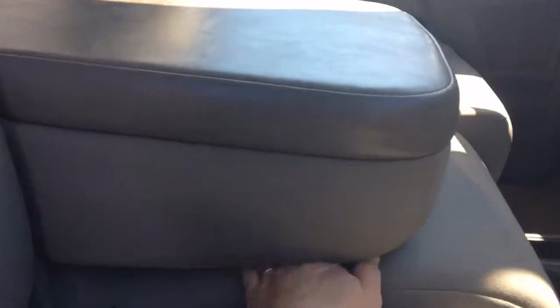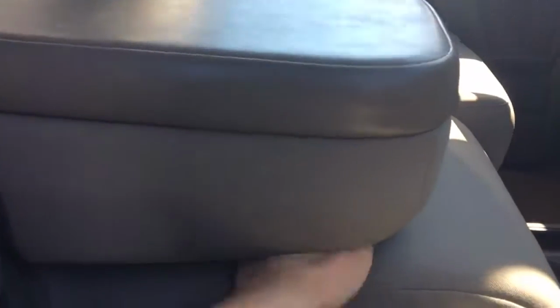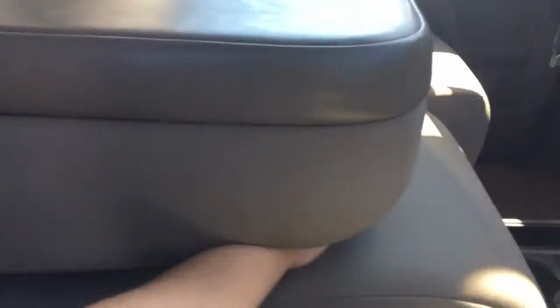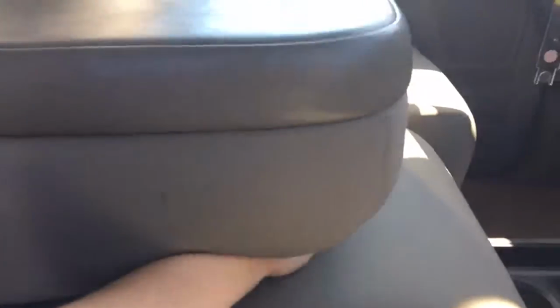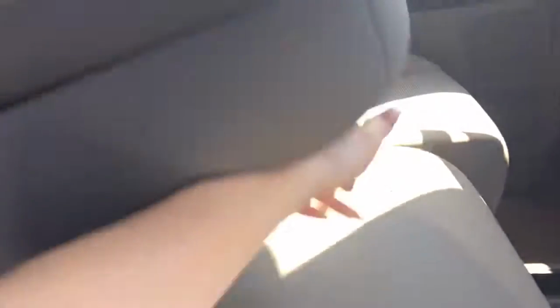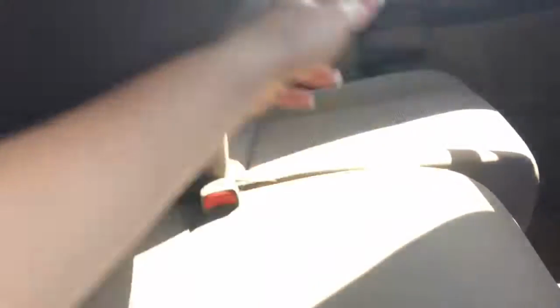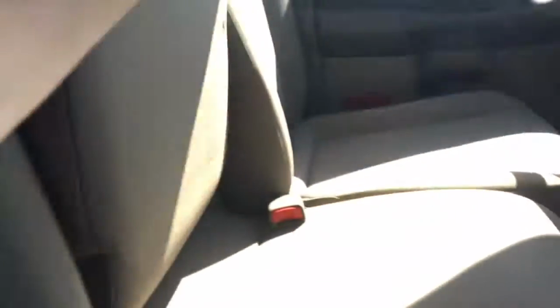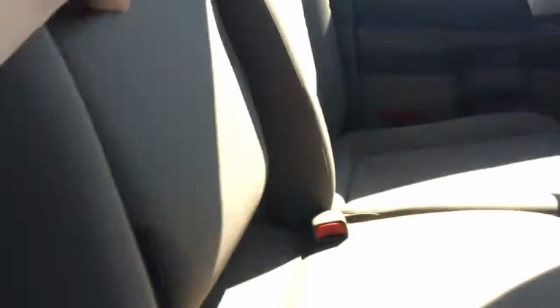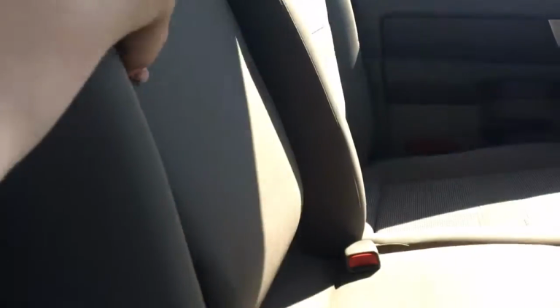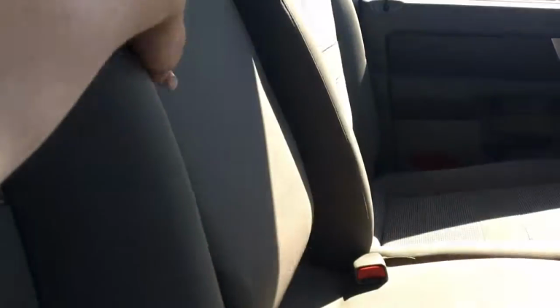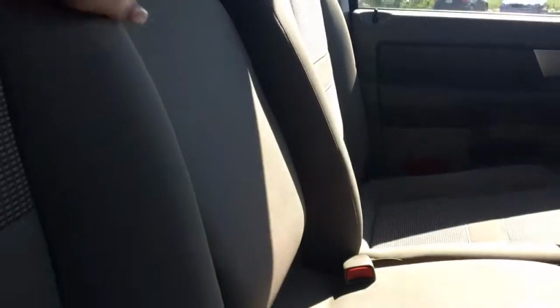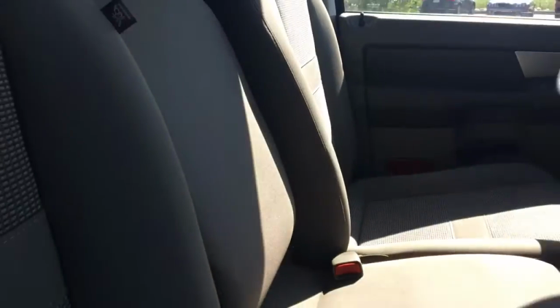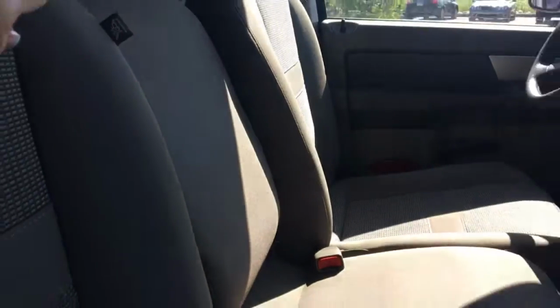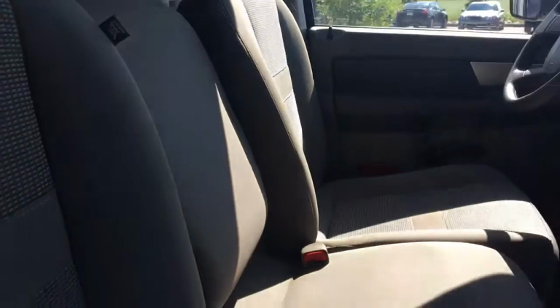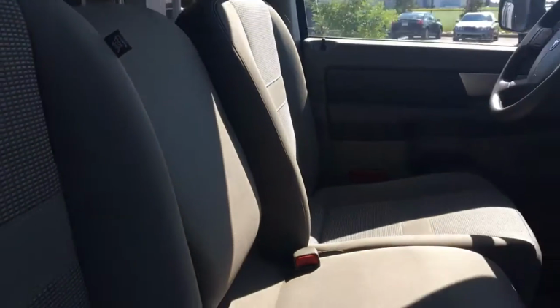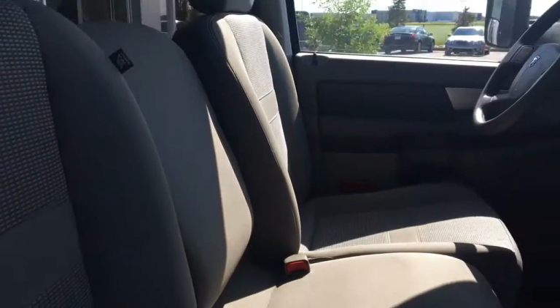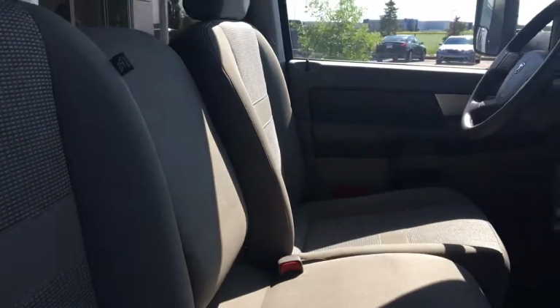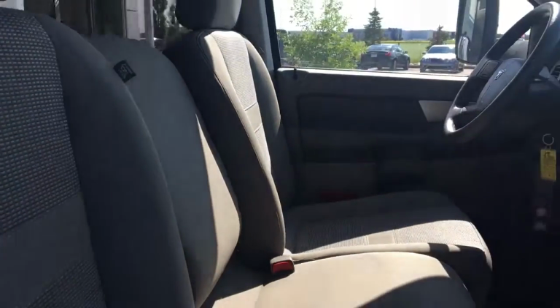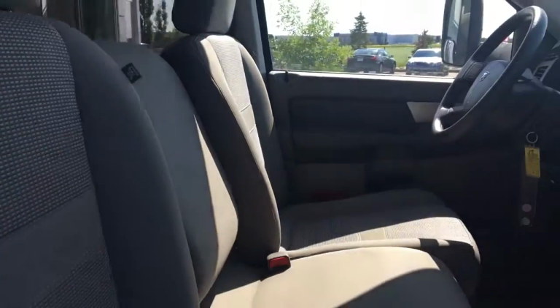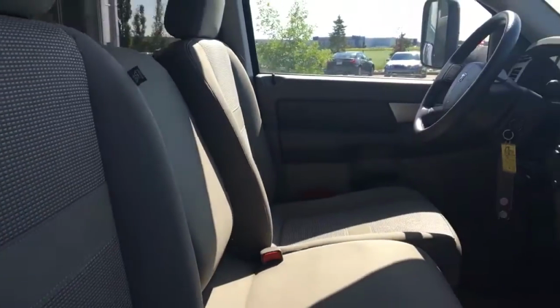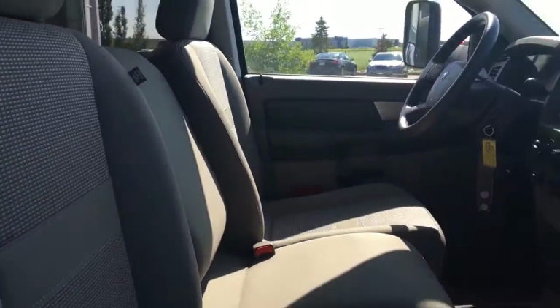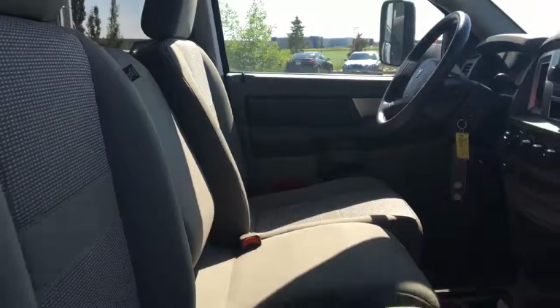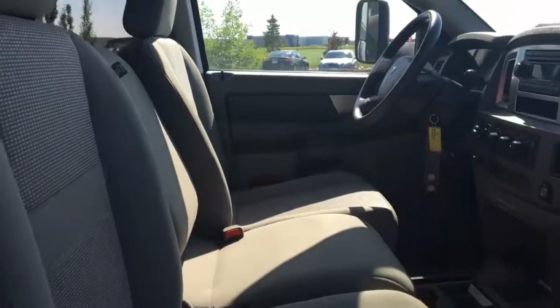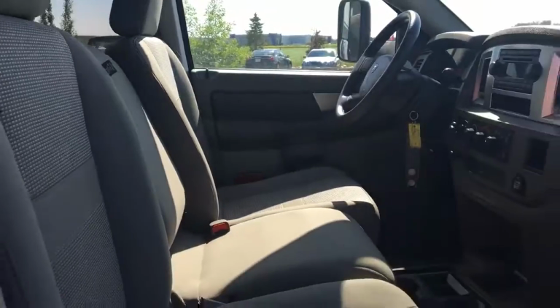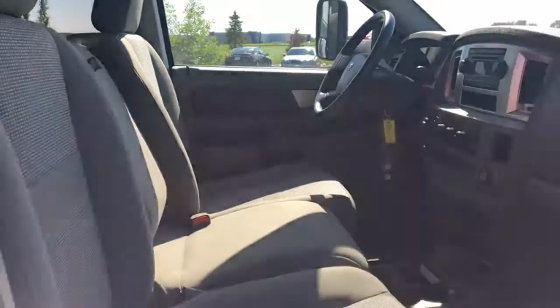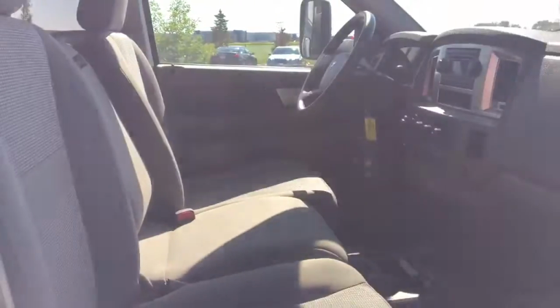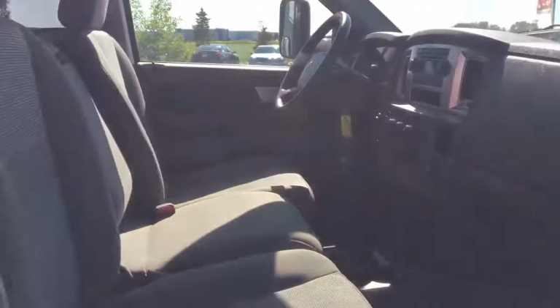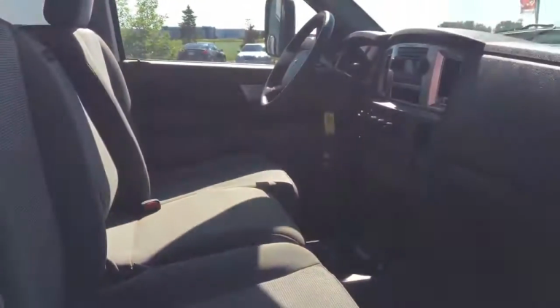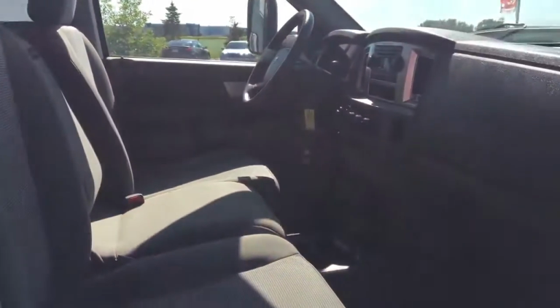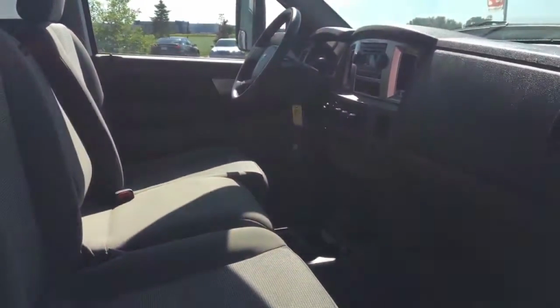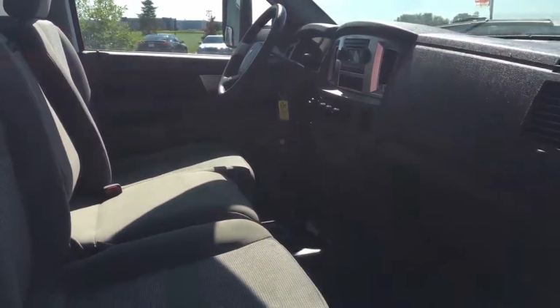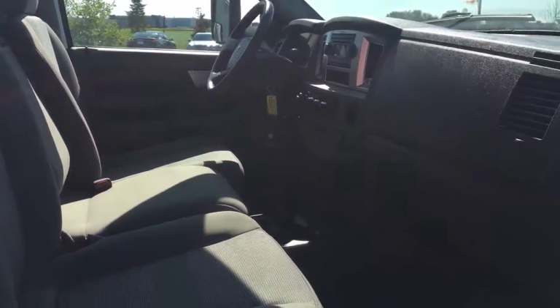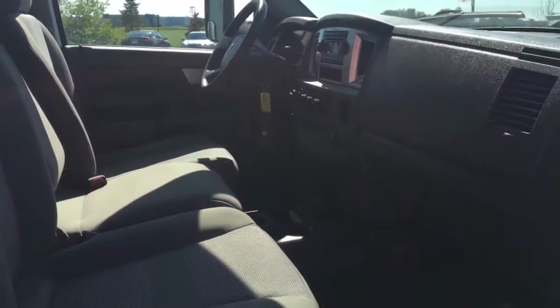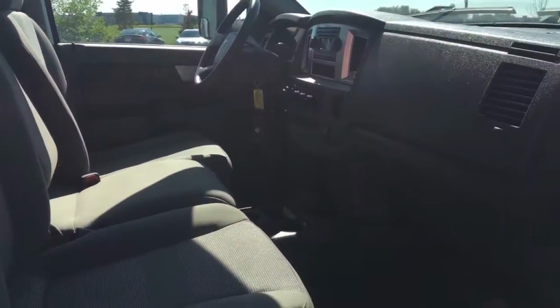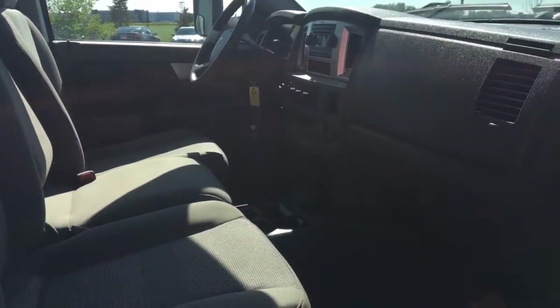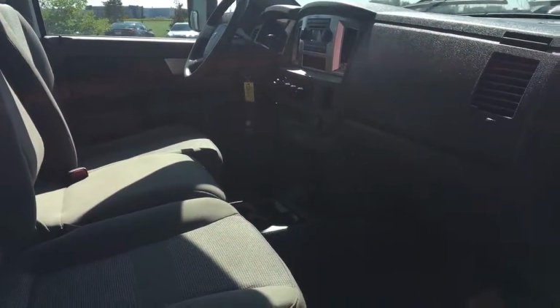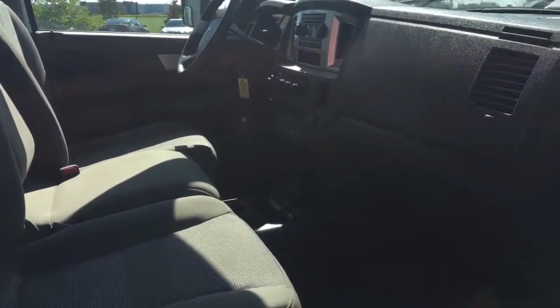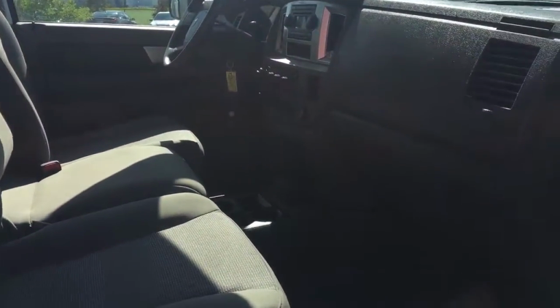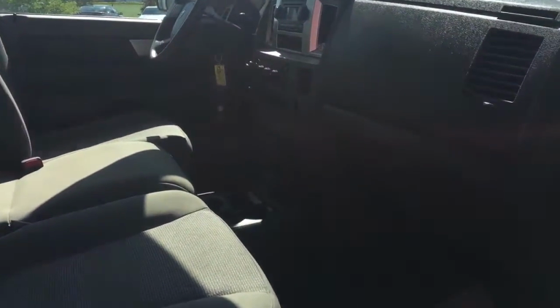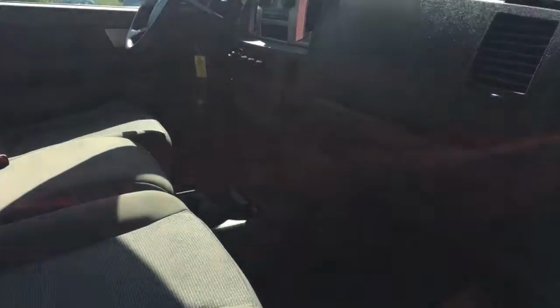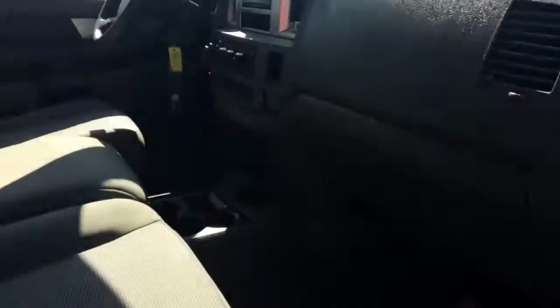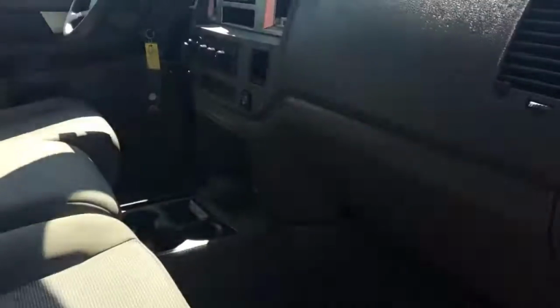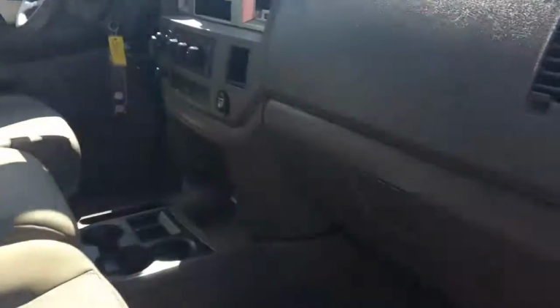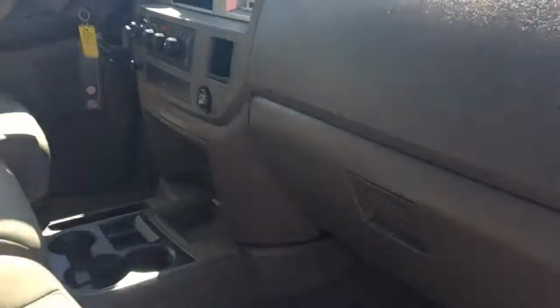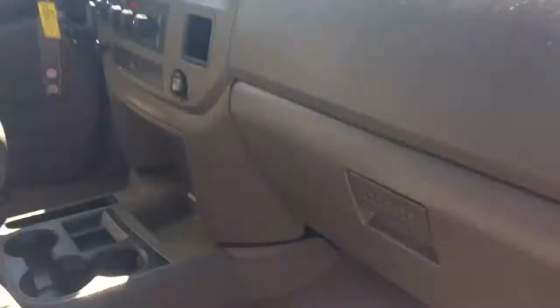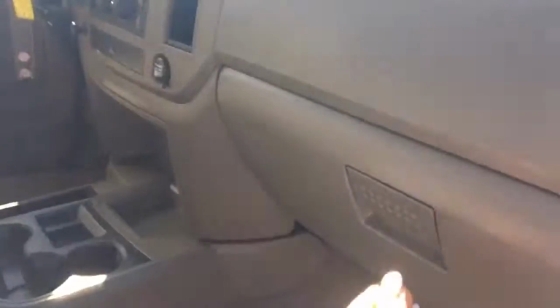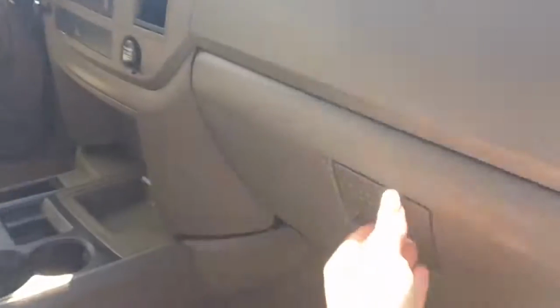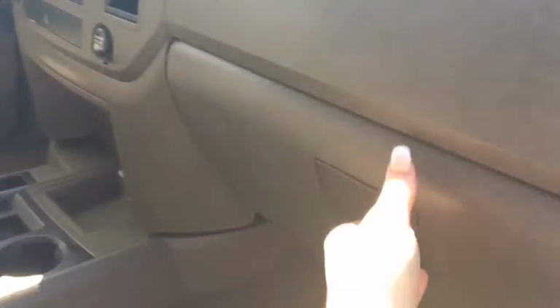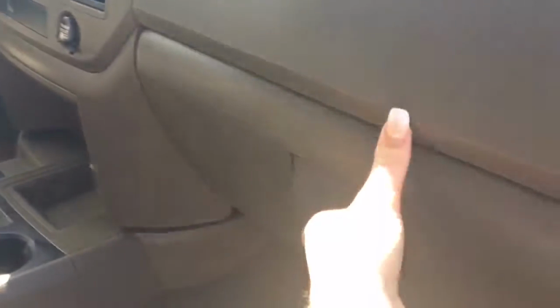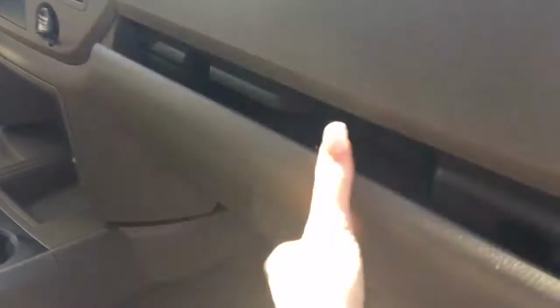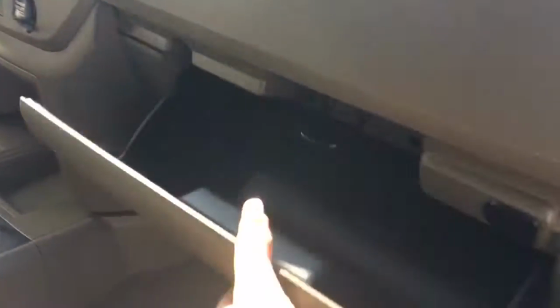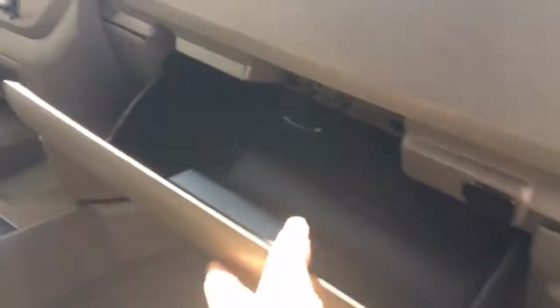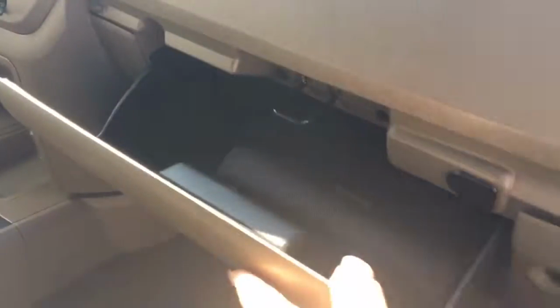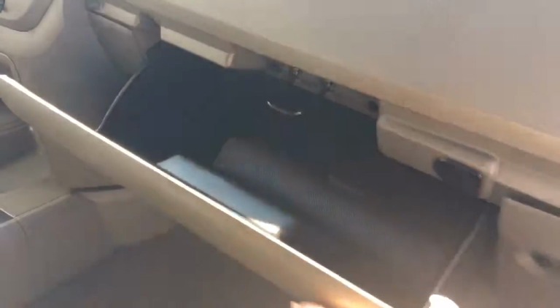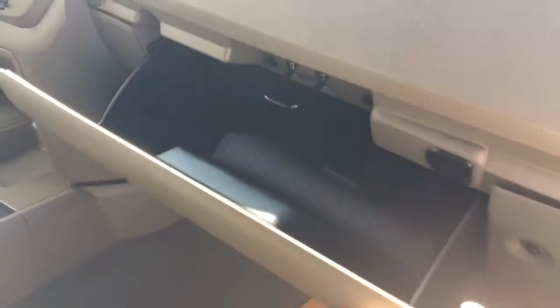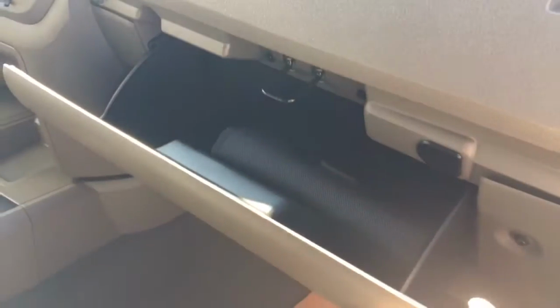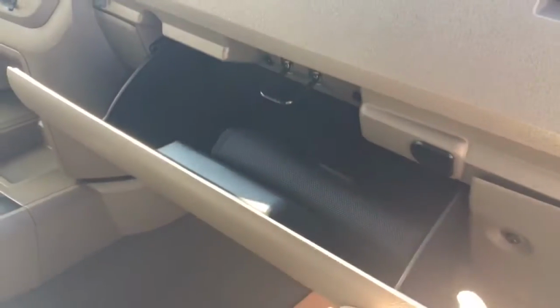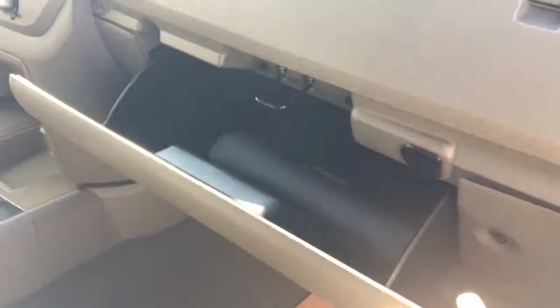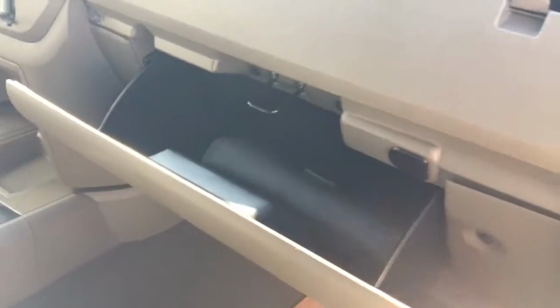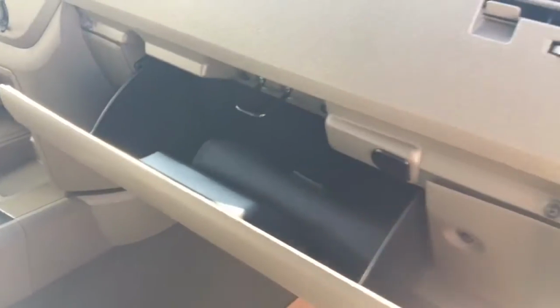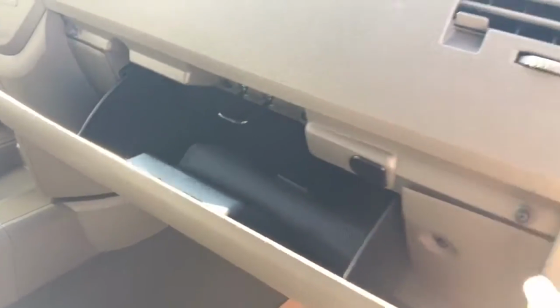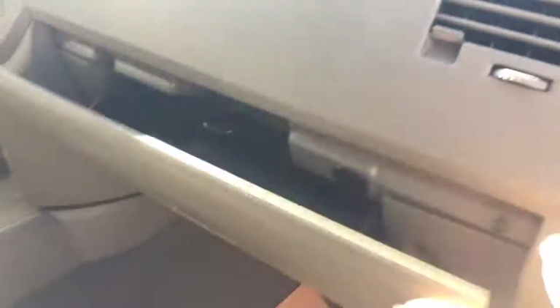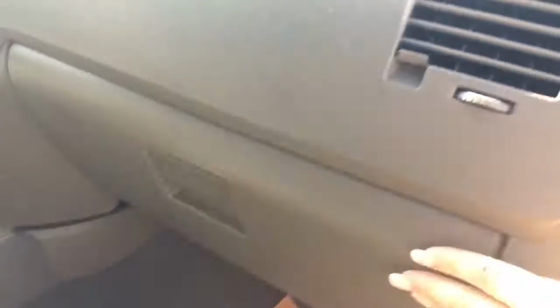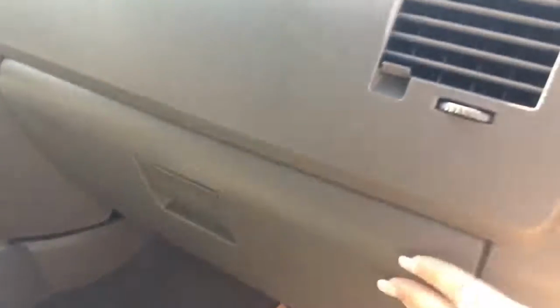Now I'll show you how that middle seat flips up, and you of course have your glove compartment with your owner's manual.